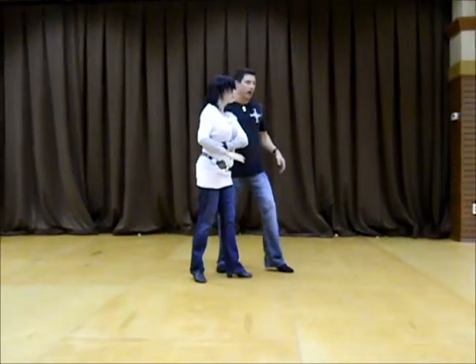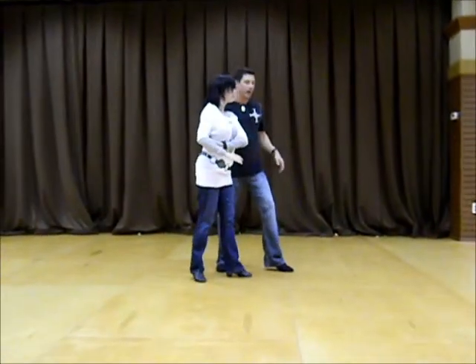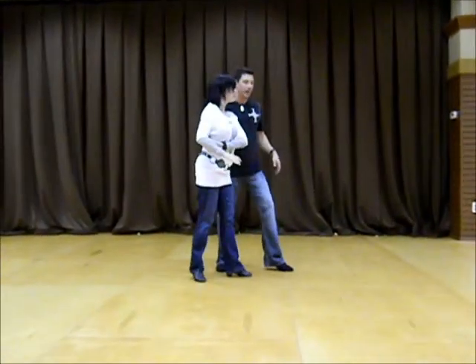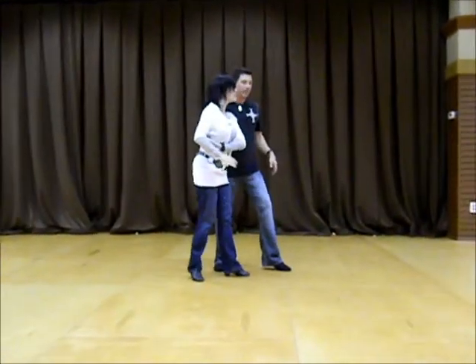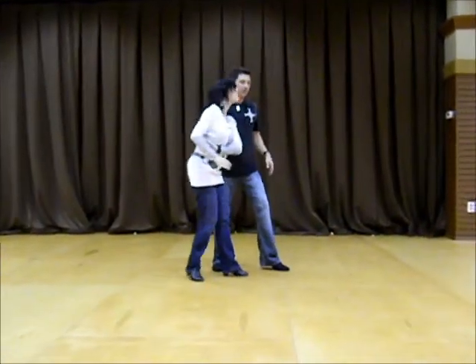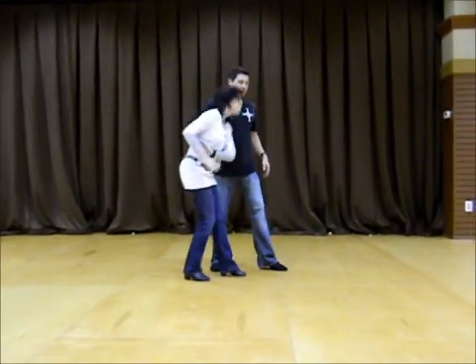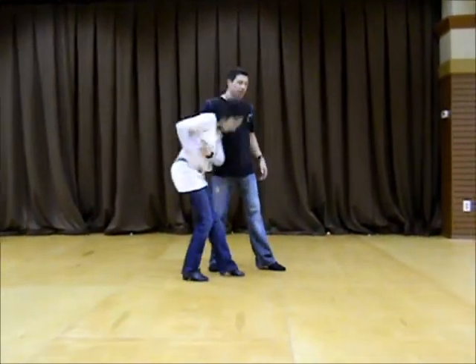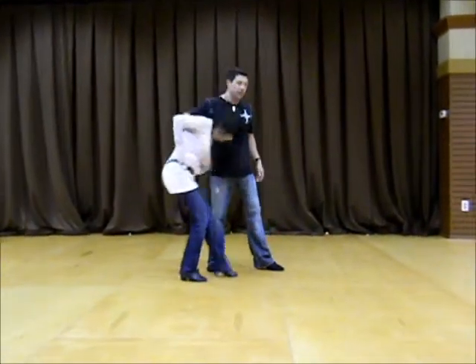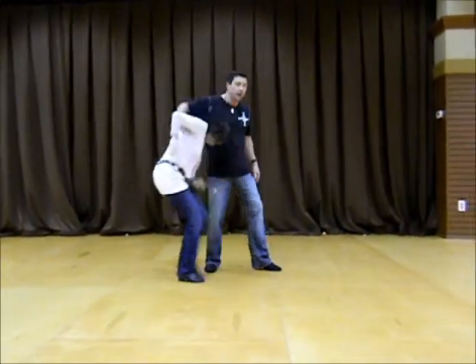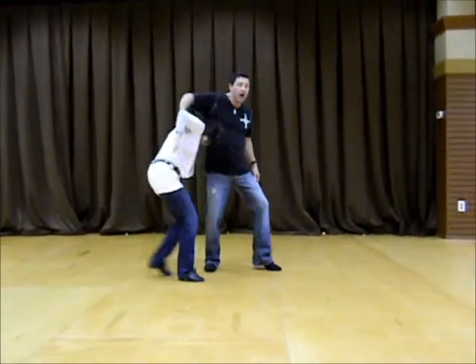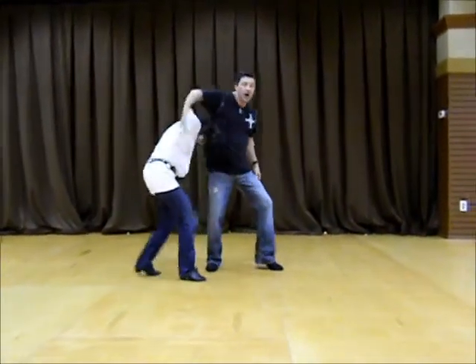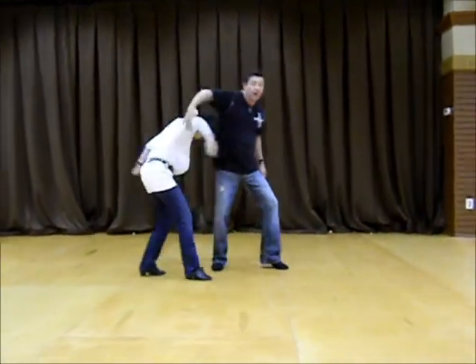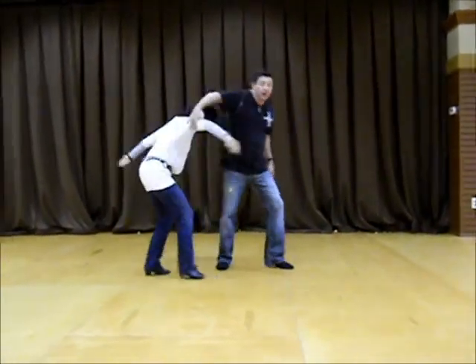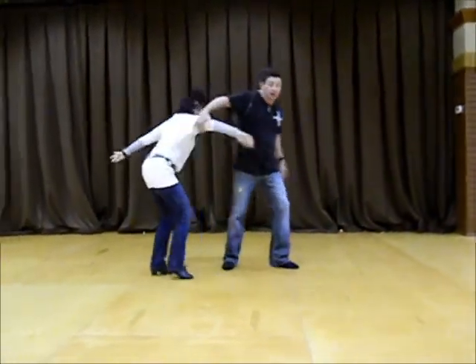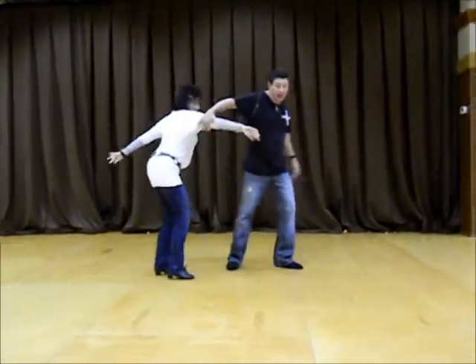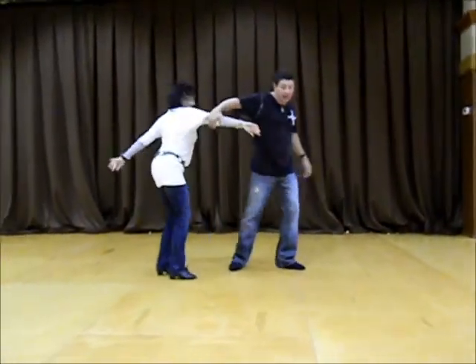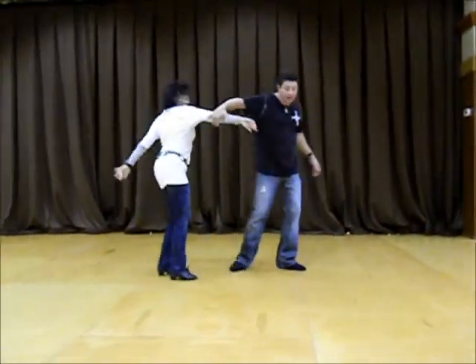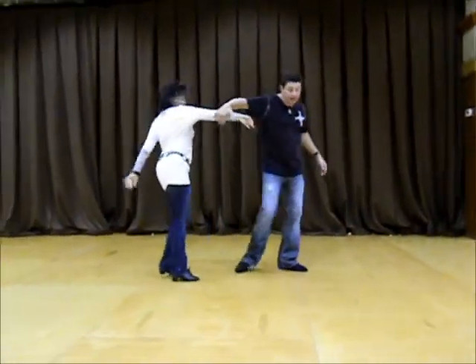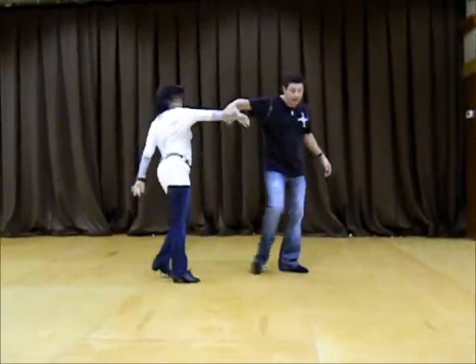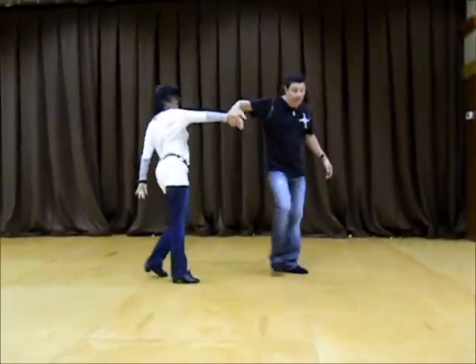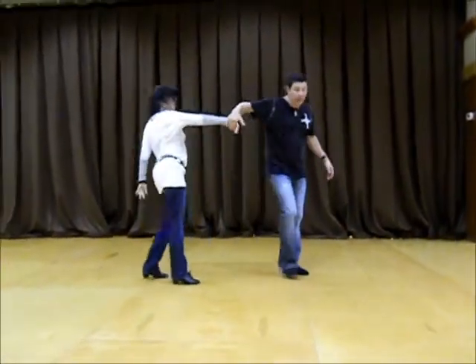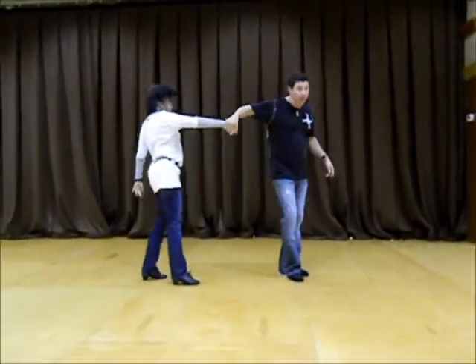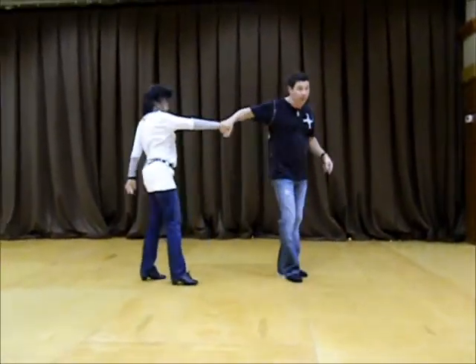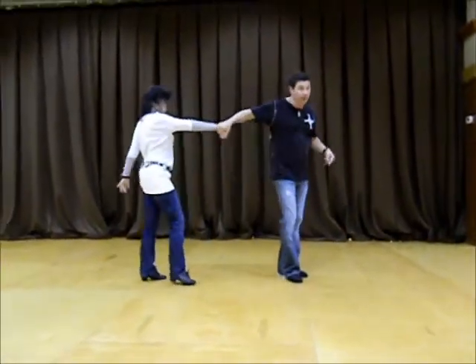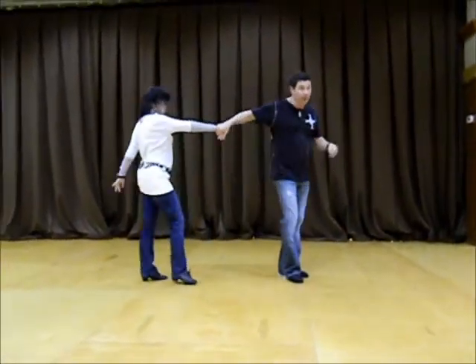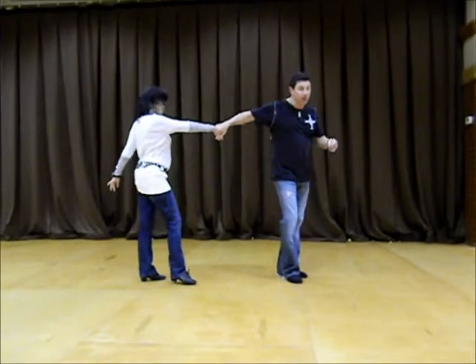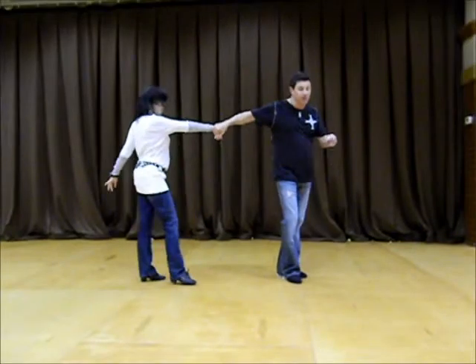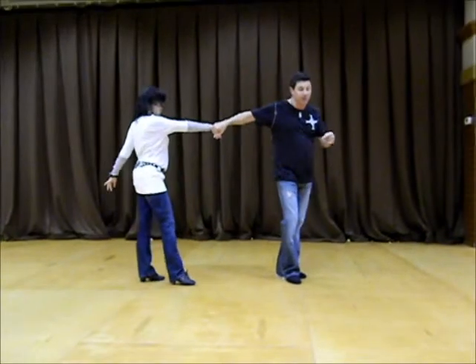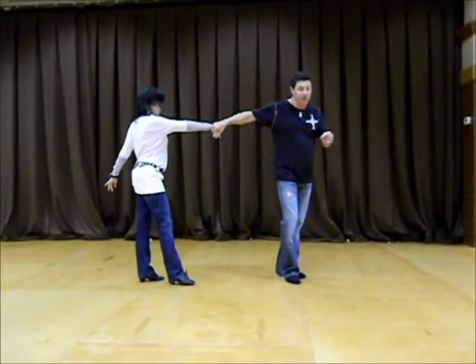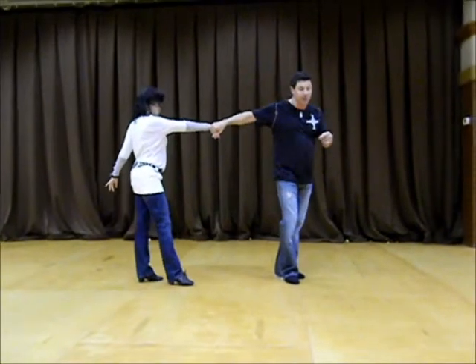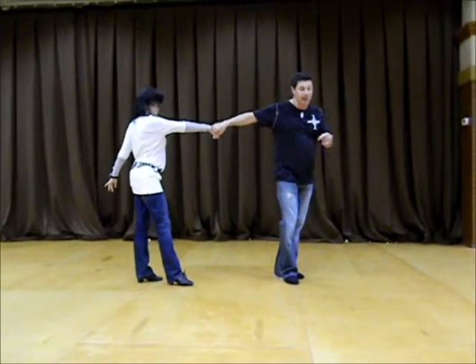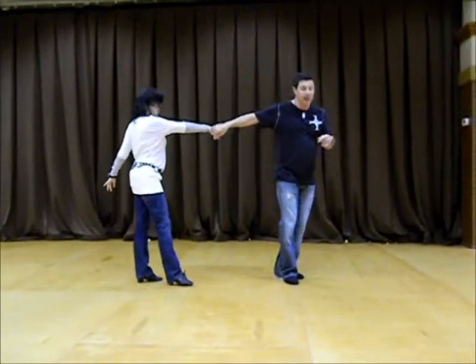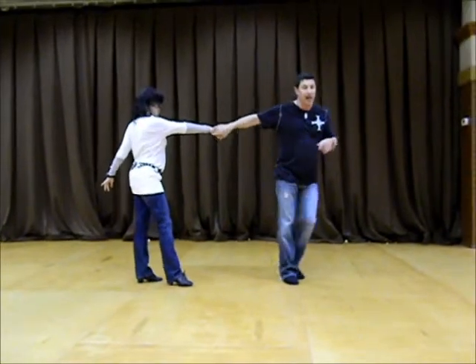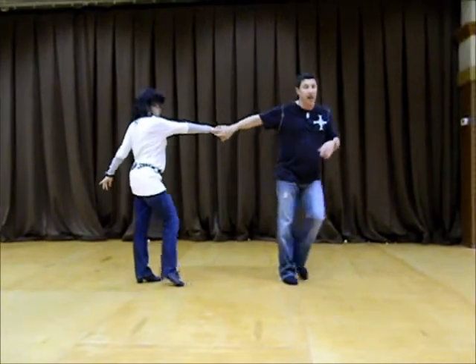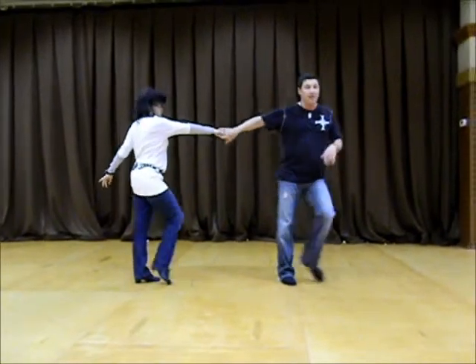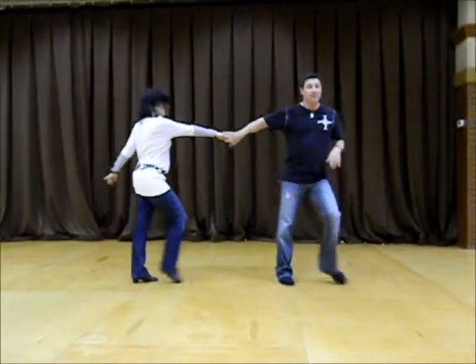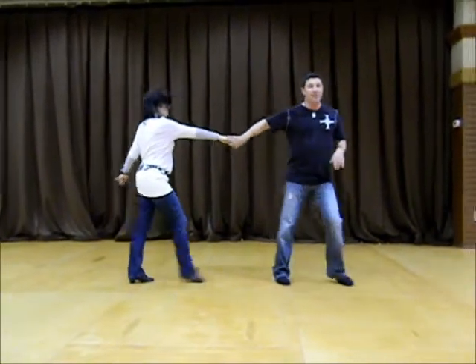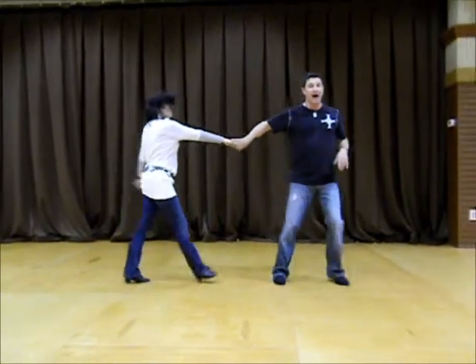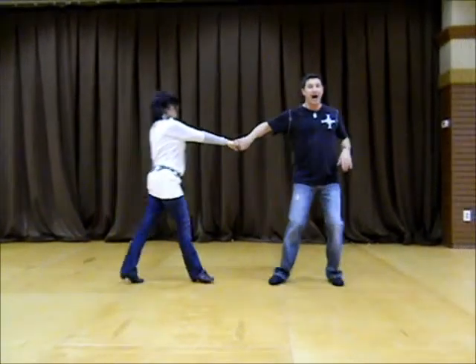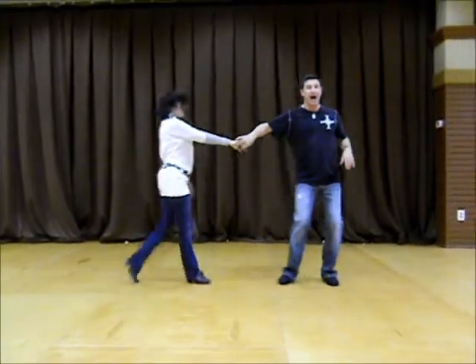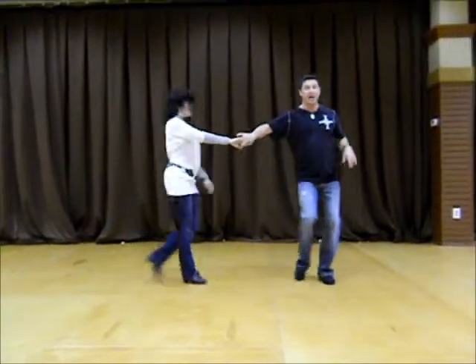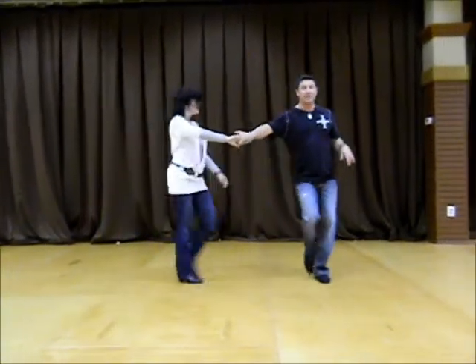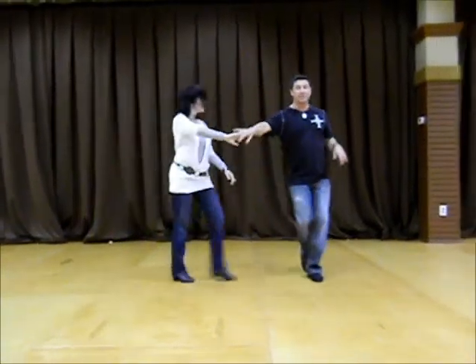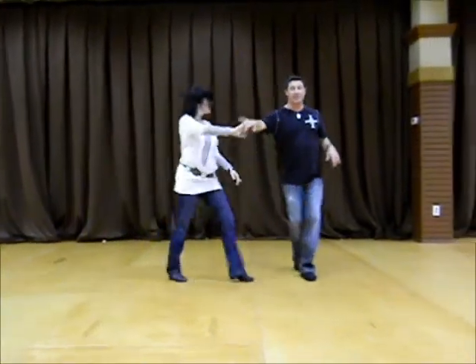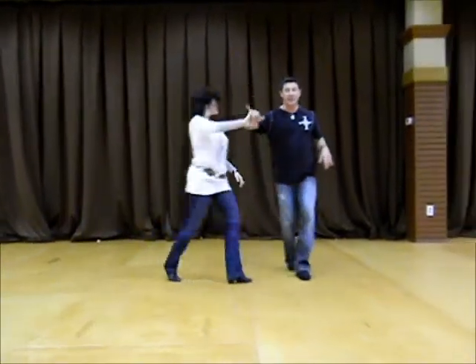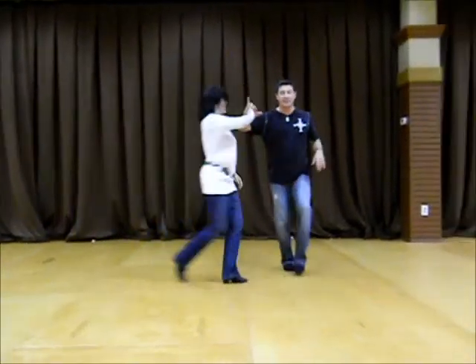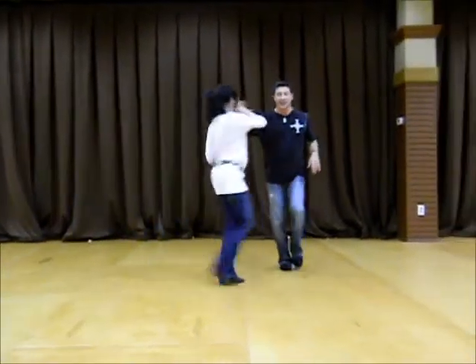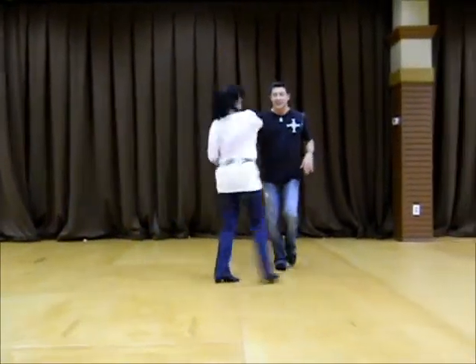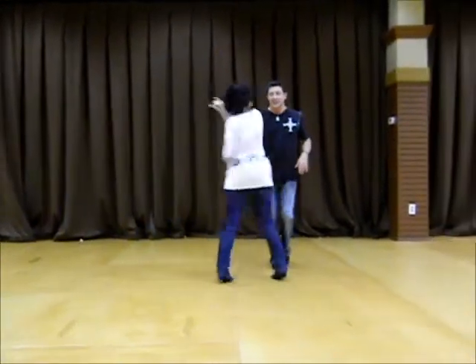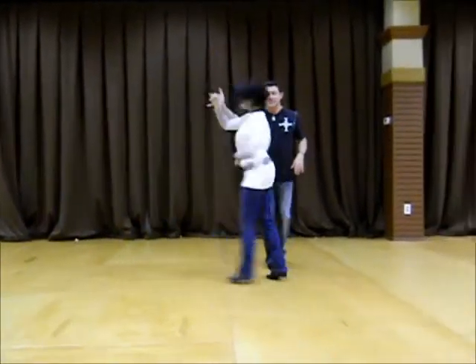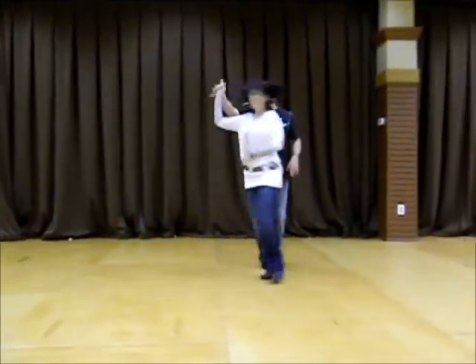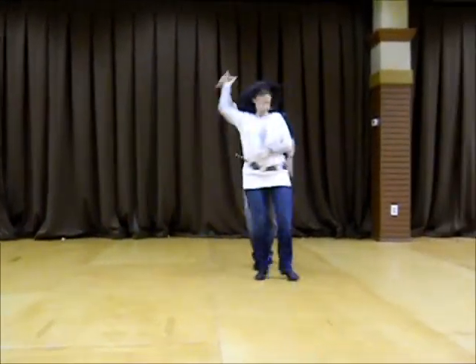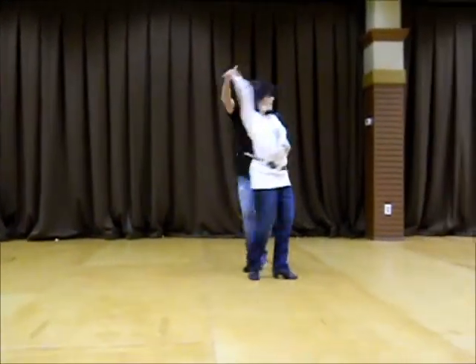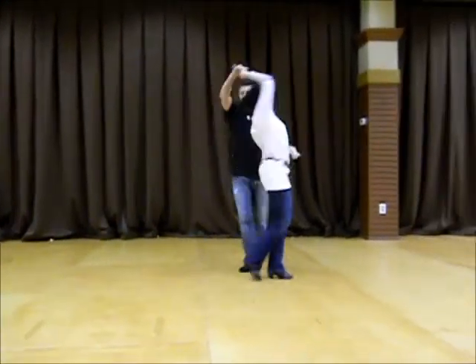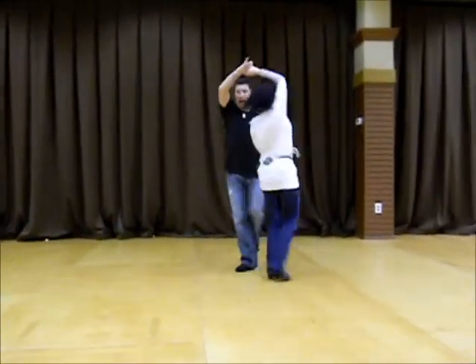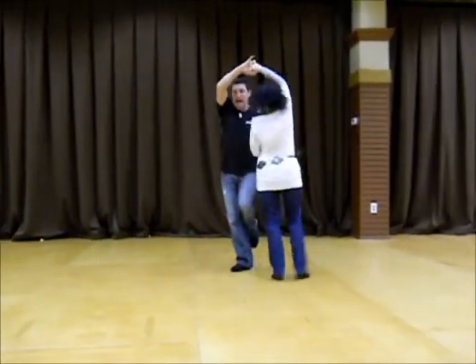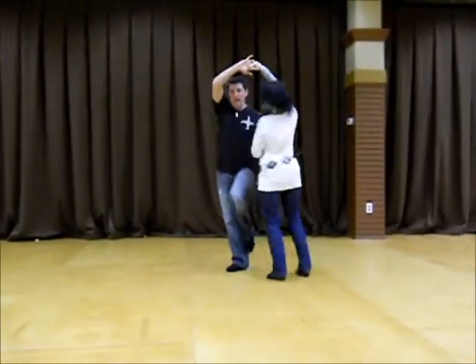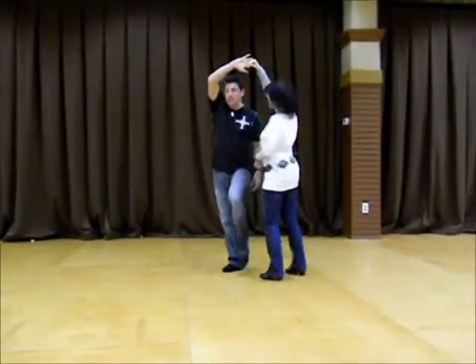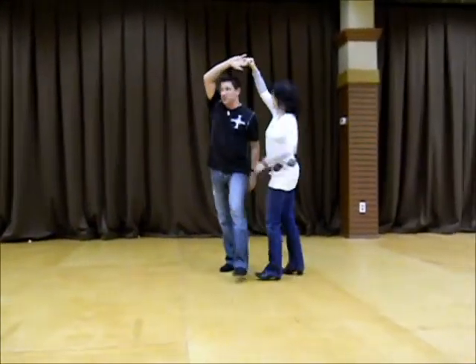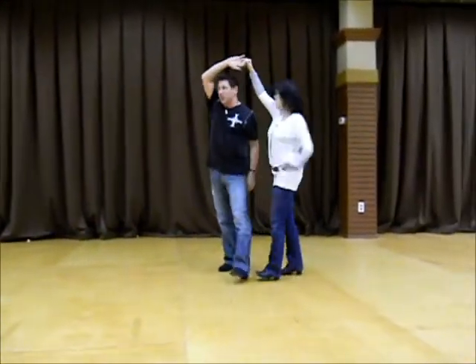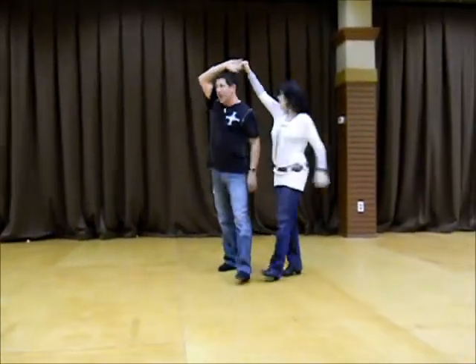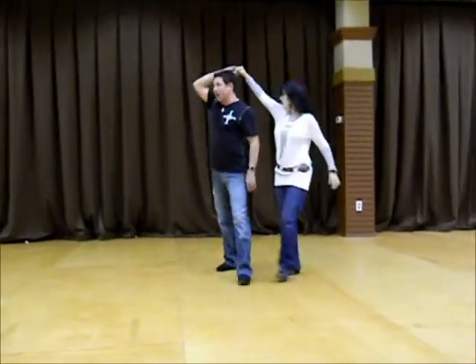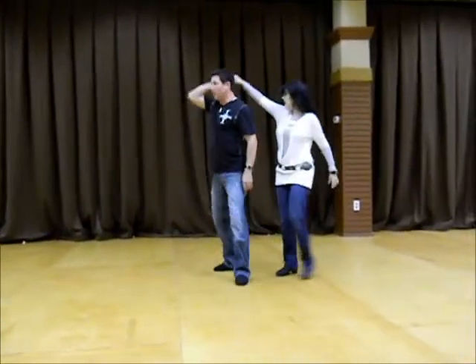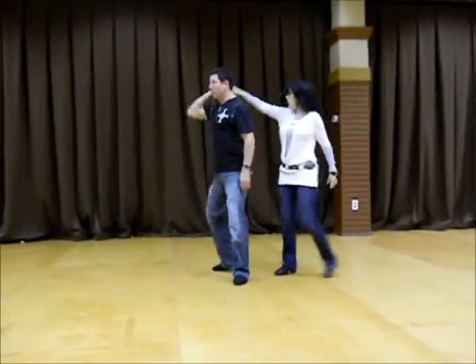One, two, three, four, three, and four for the leg, five, six, seven, and straddle.